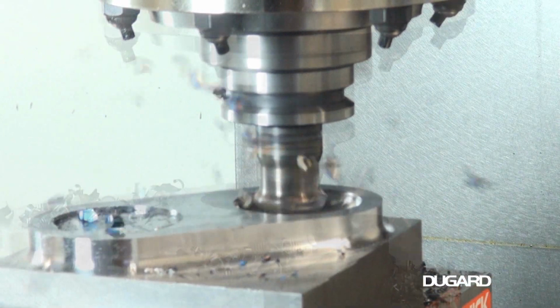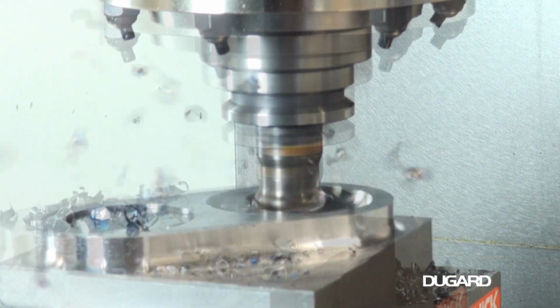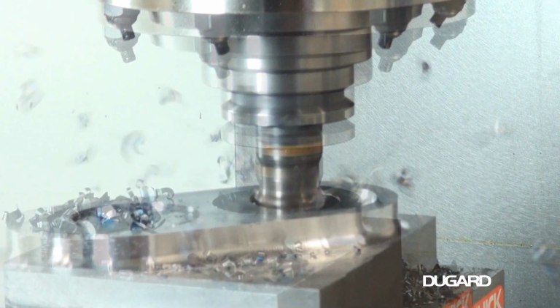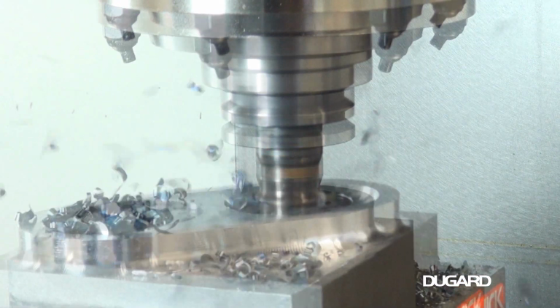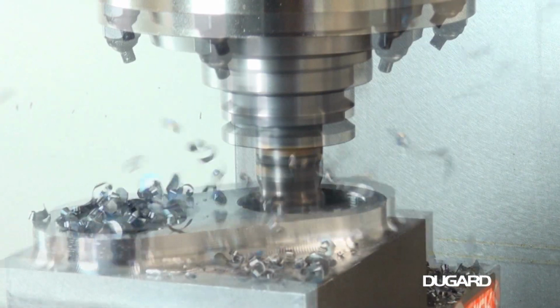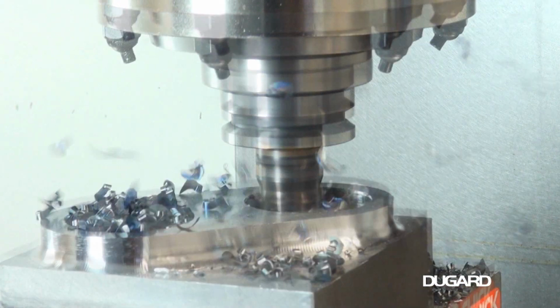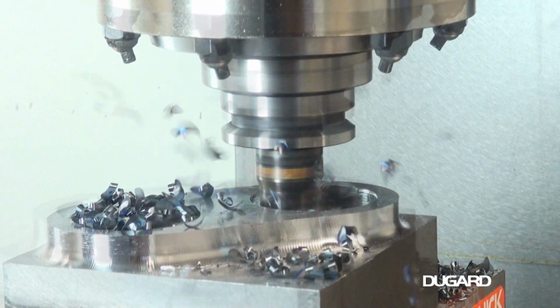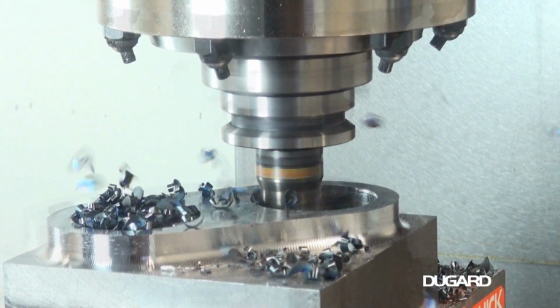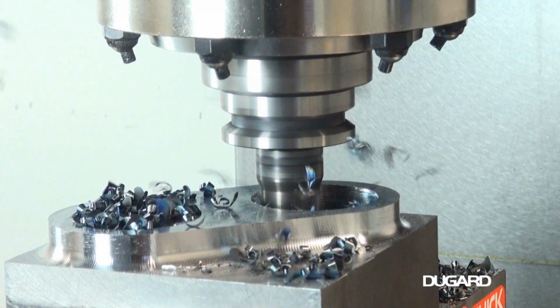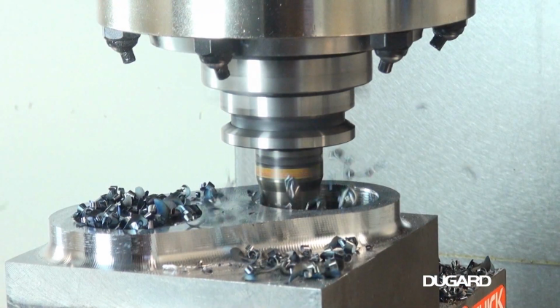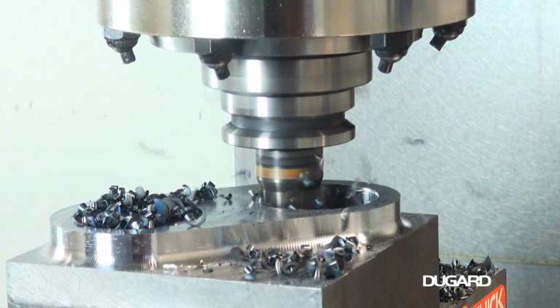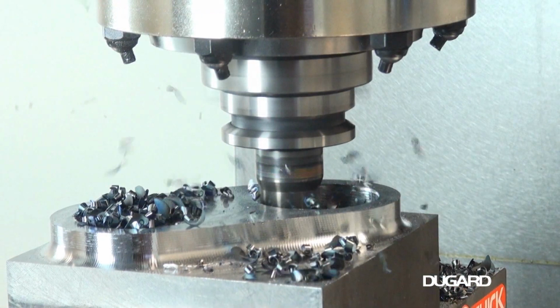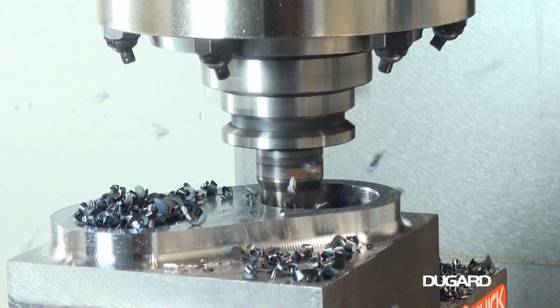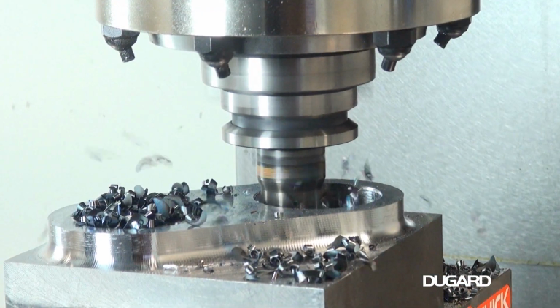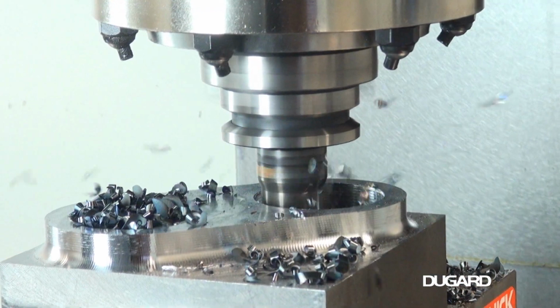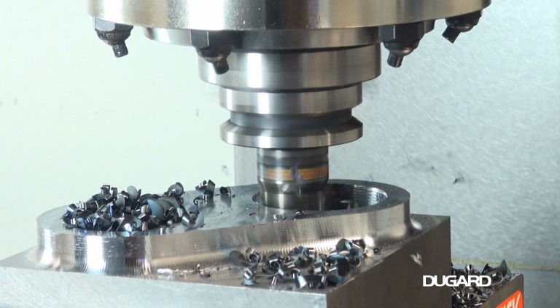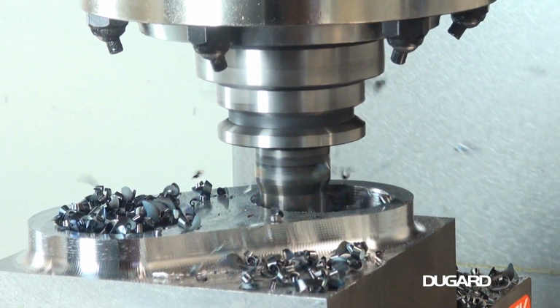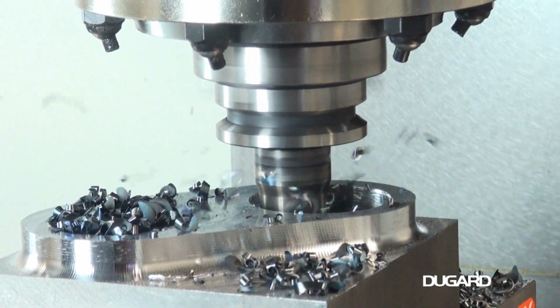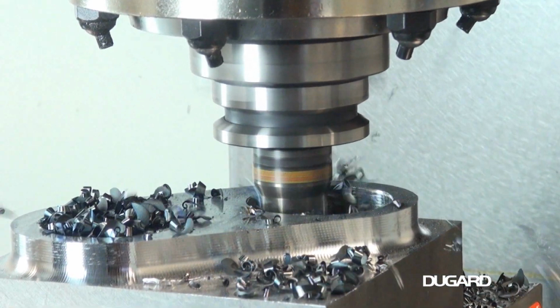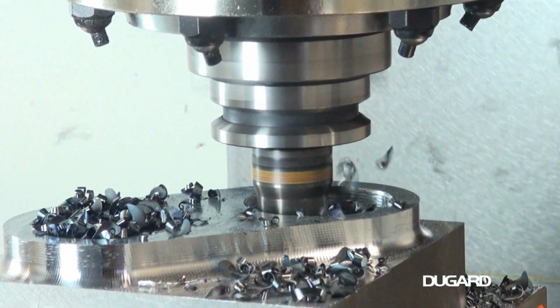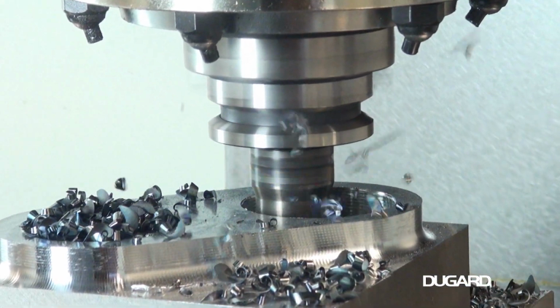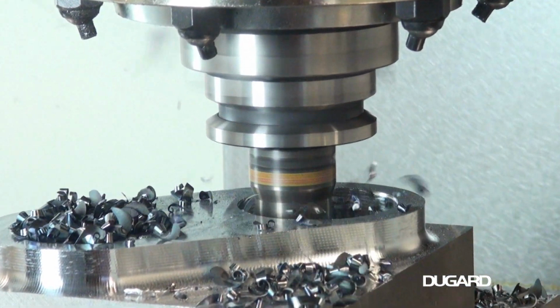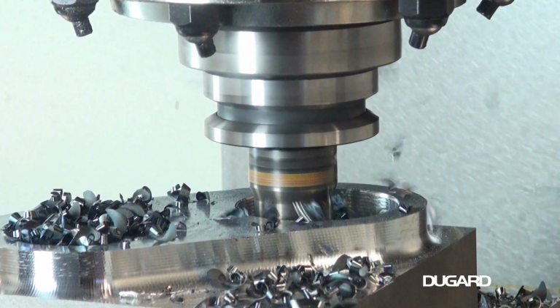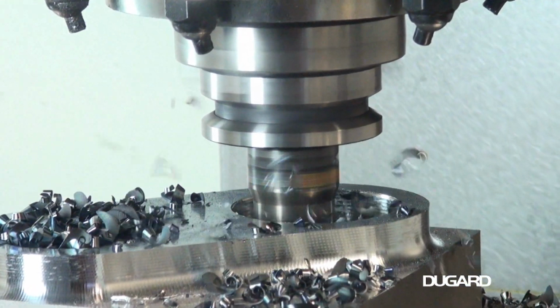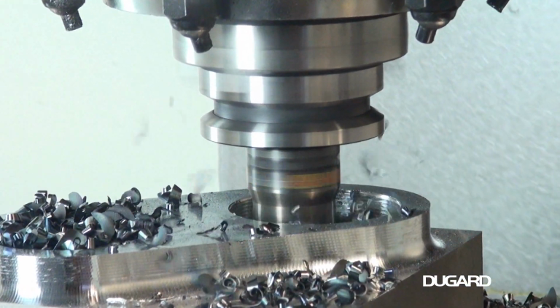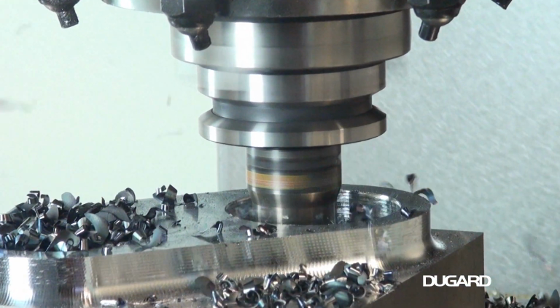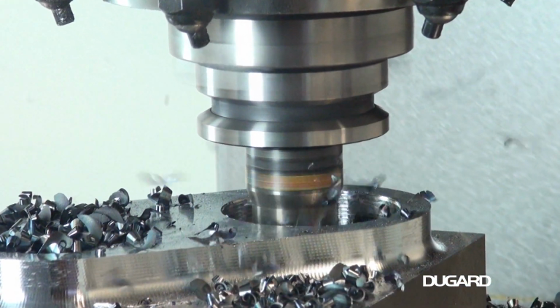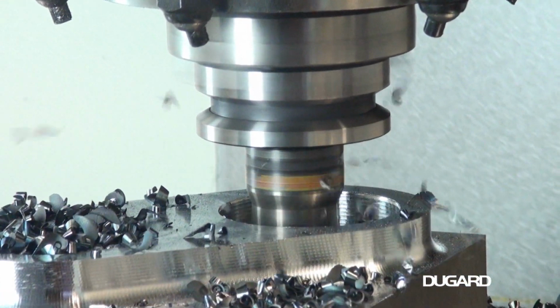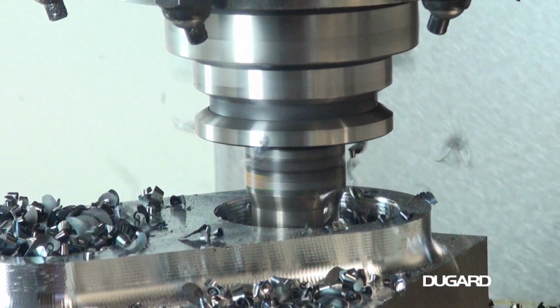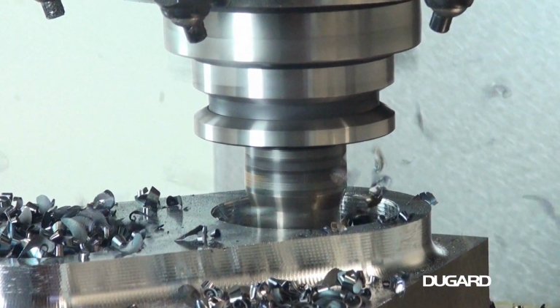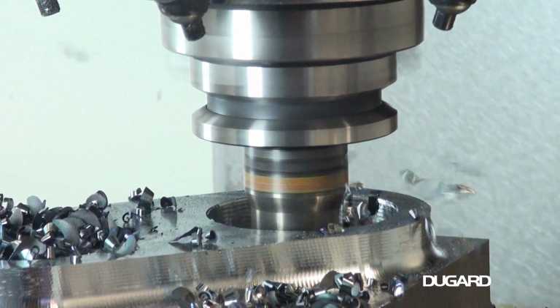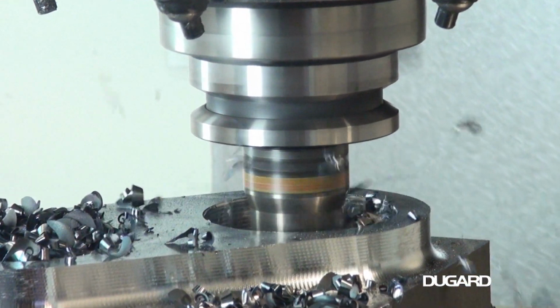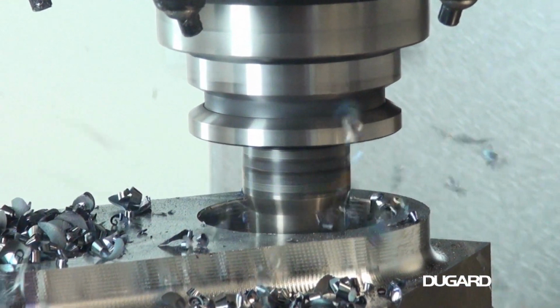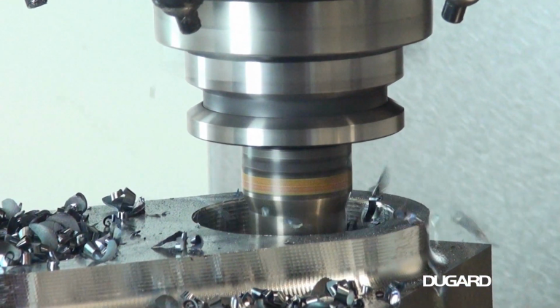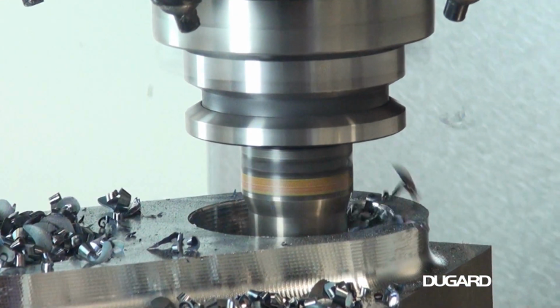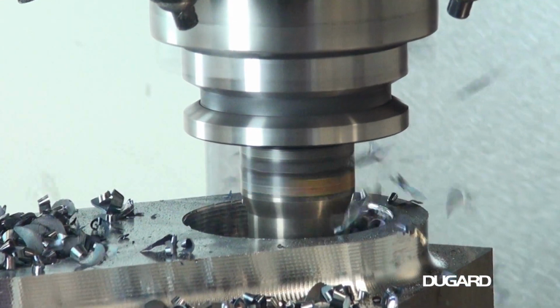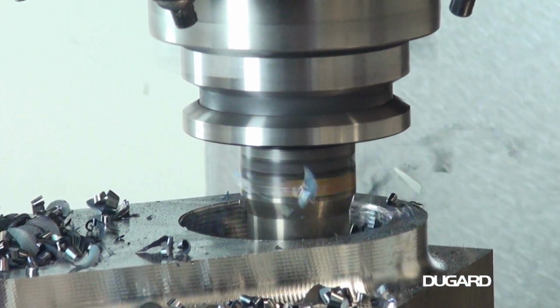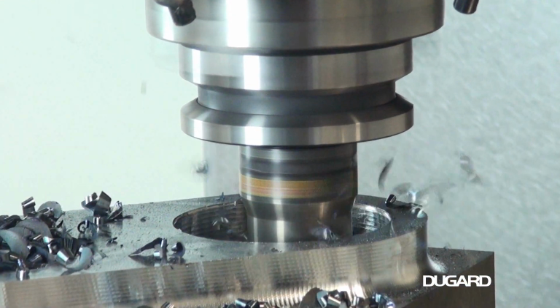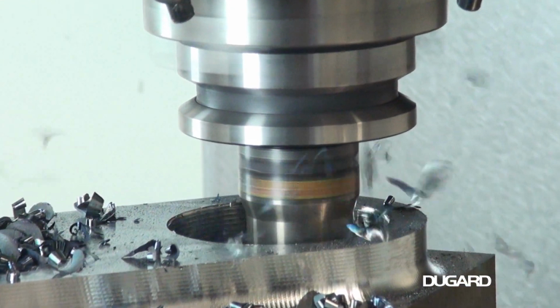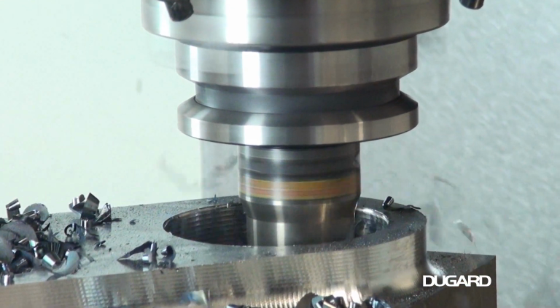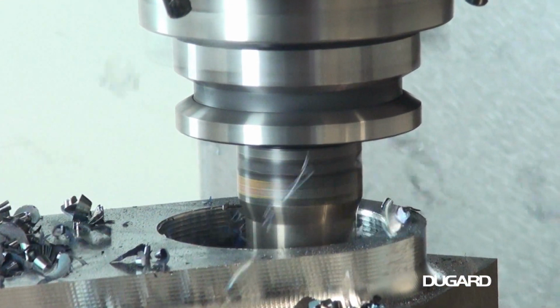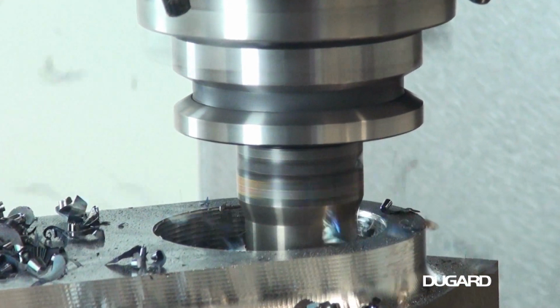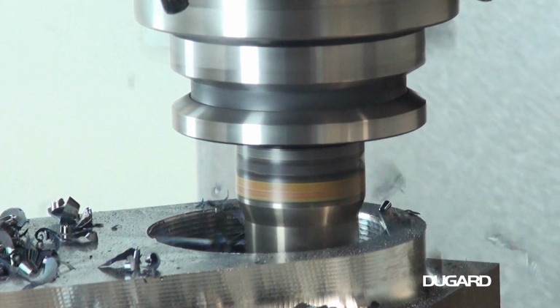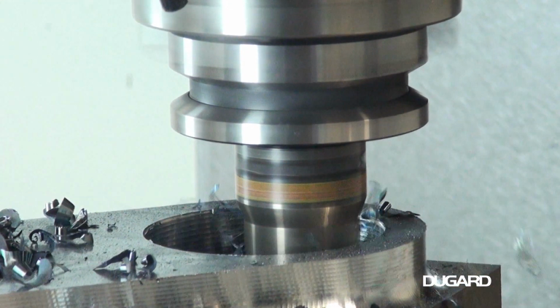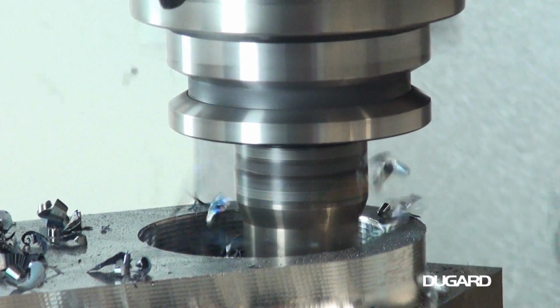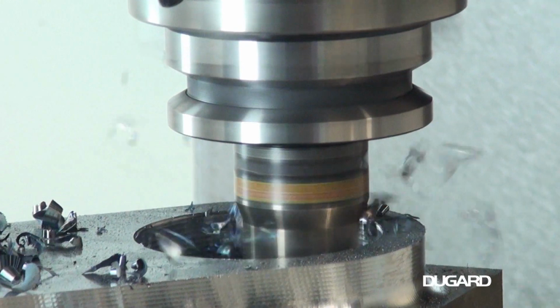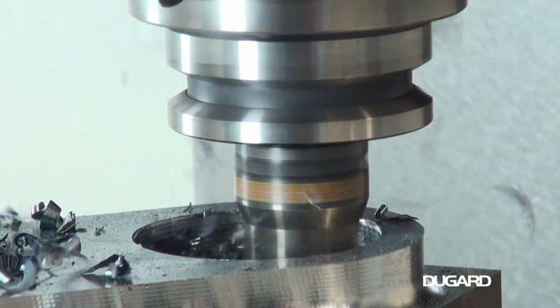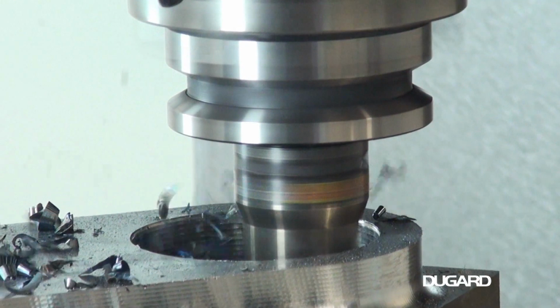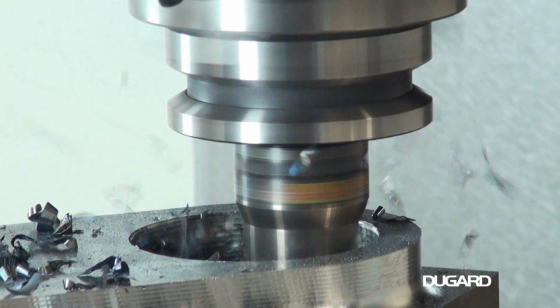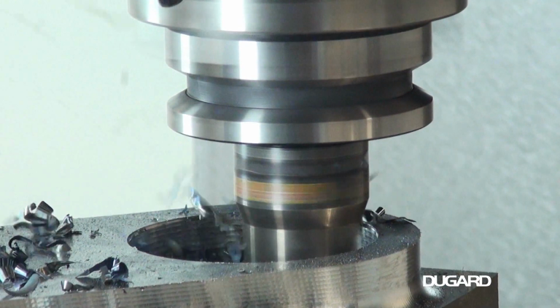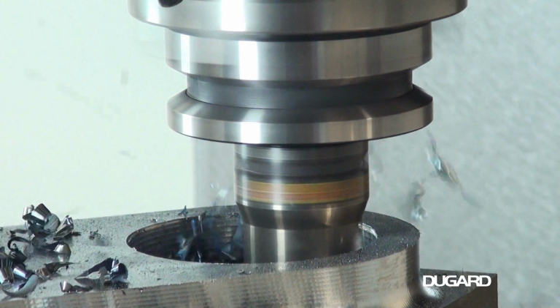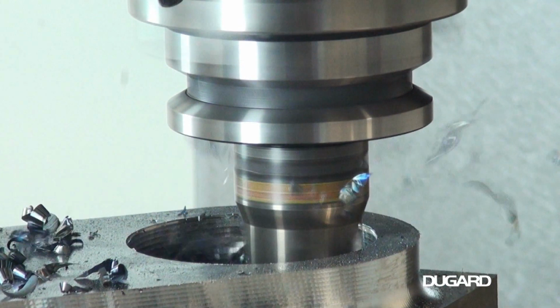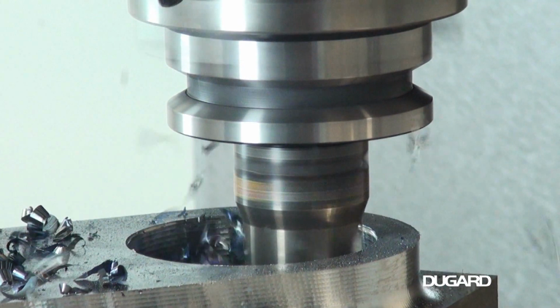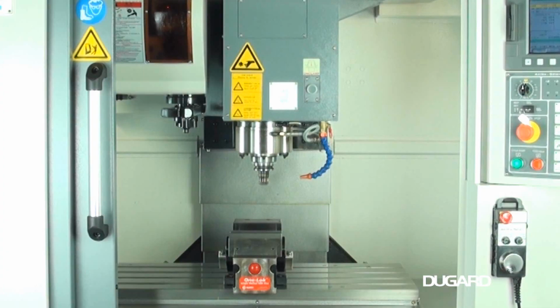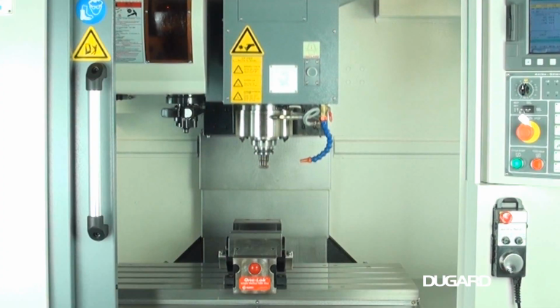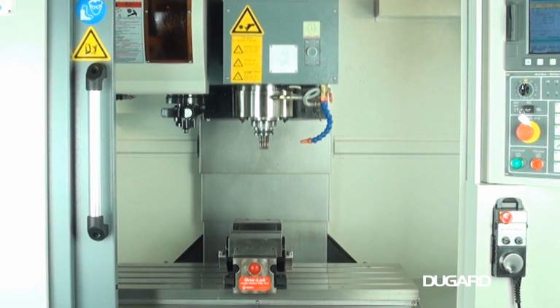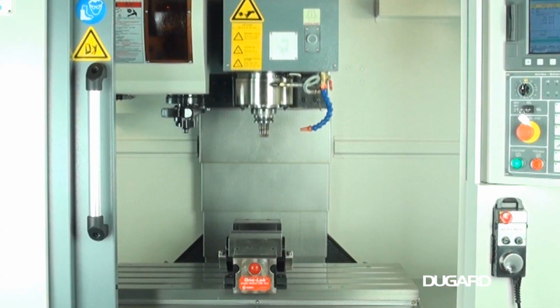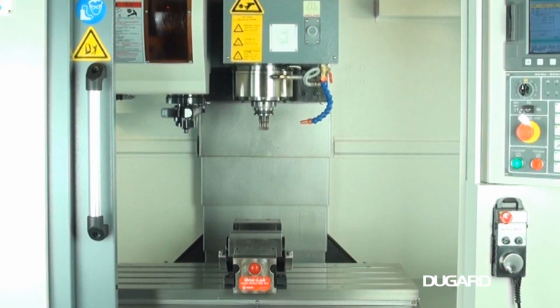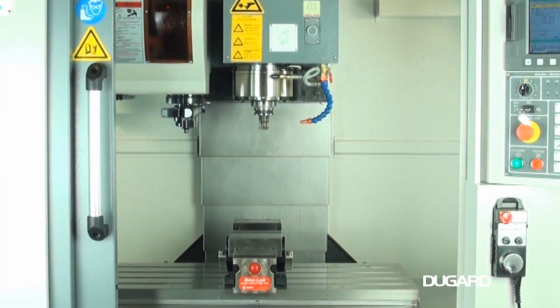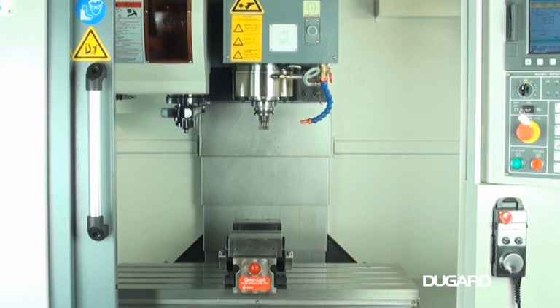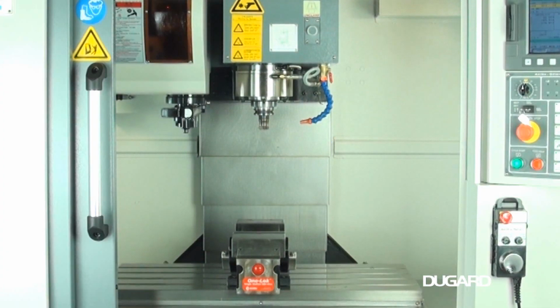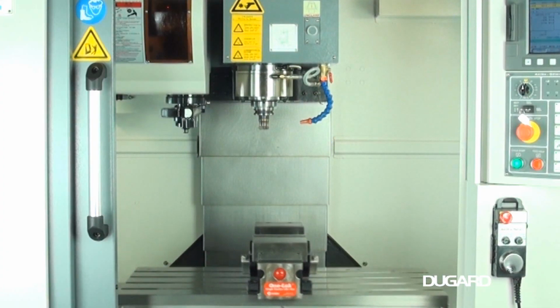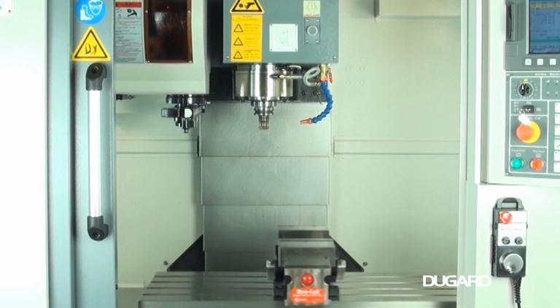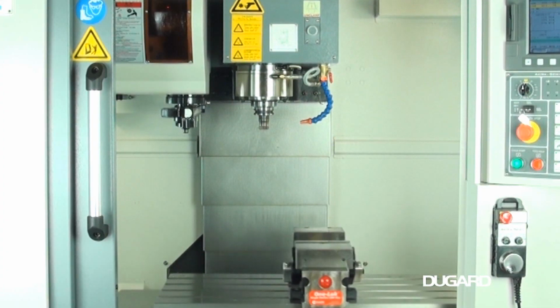Spindle speed range is 20-11,000rpm, with standard BT40 taper and optional CAT flange.